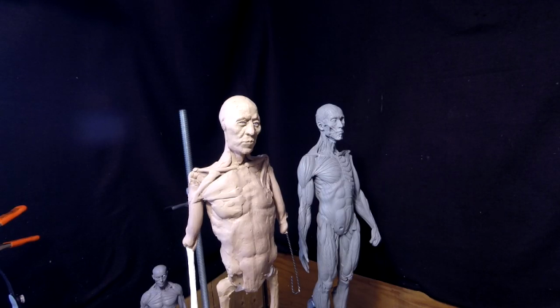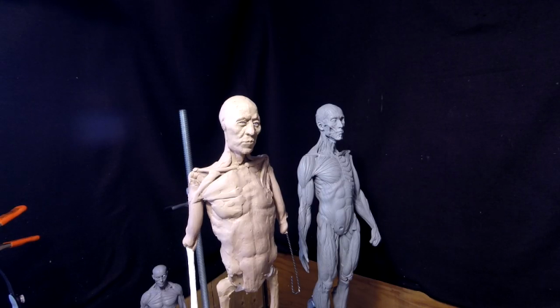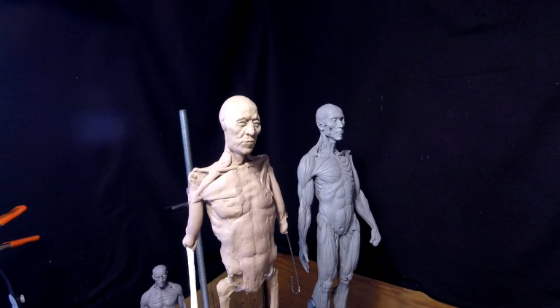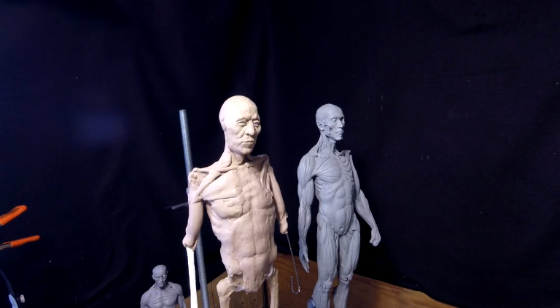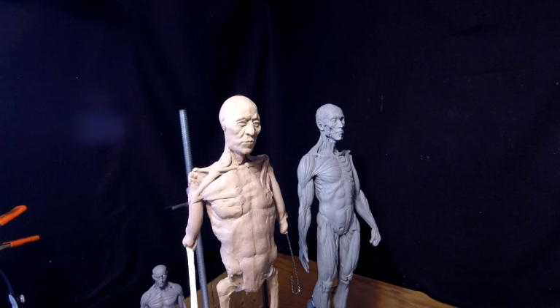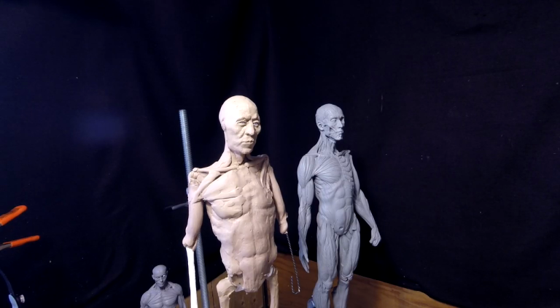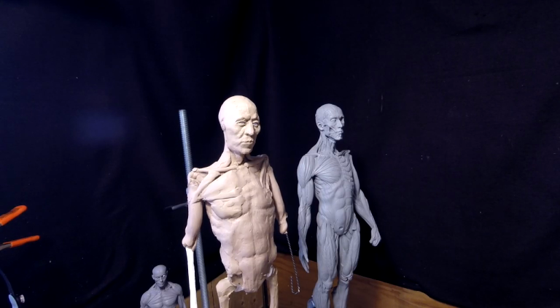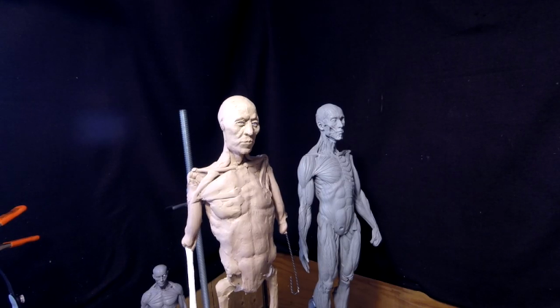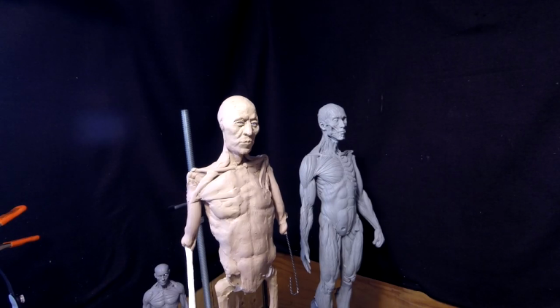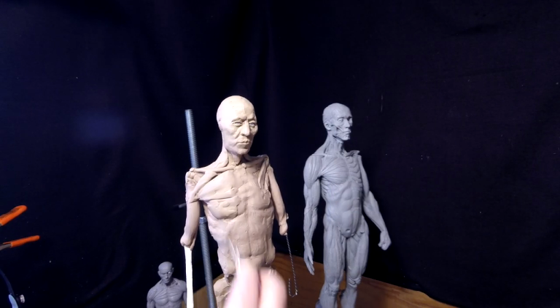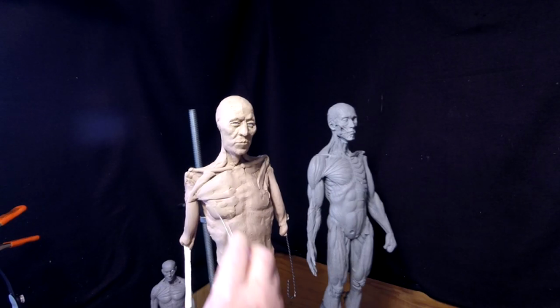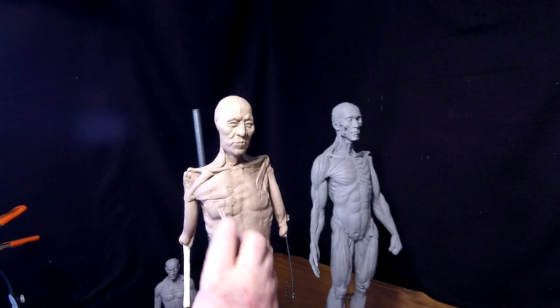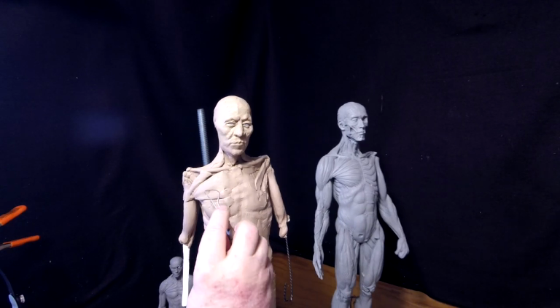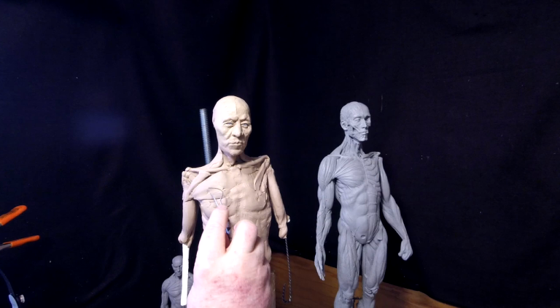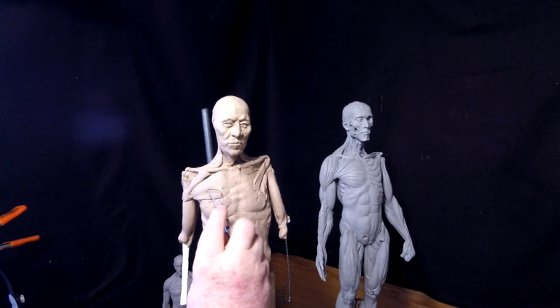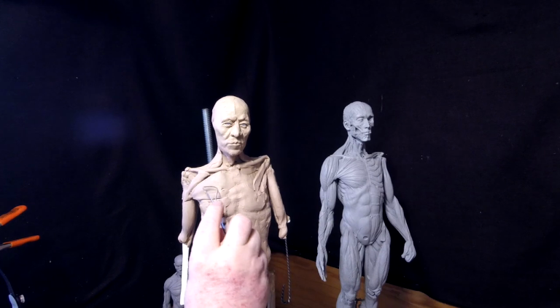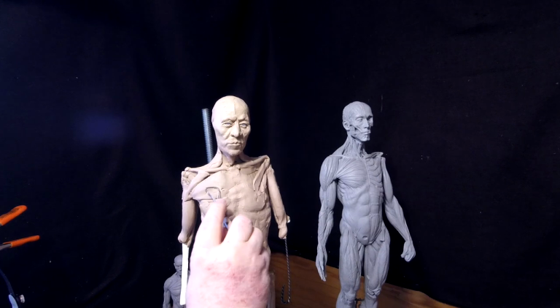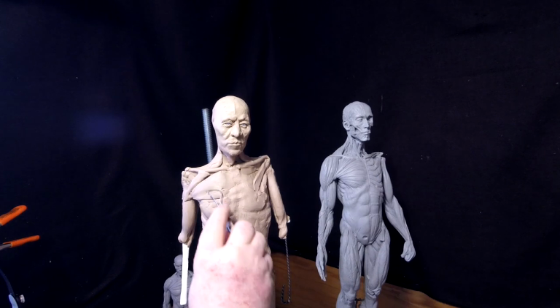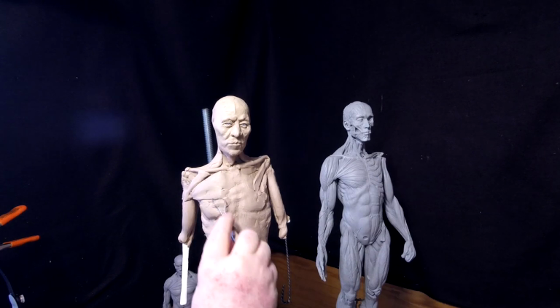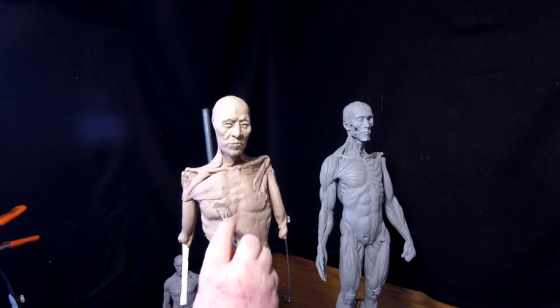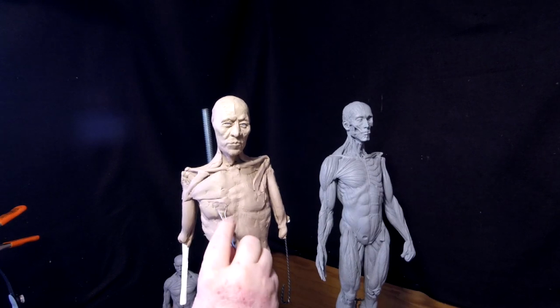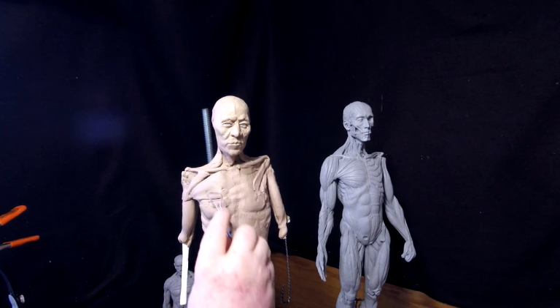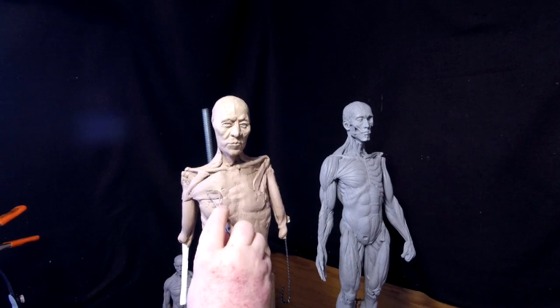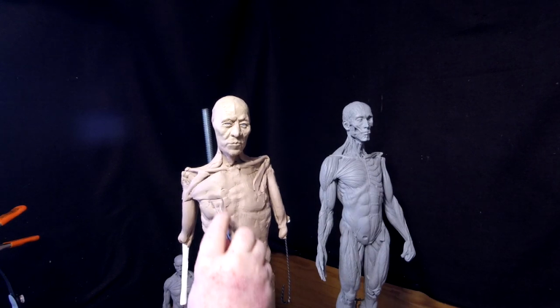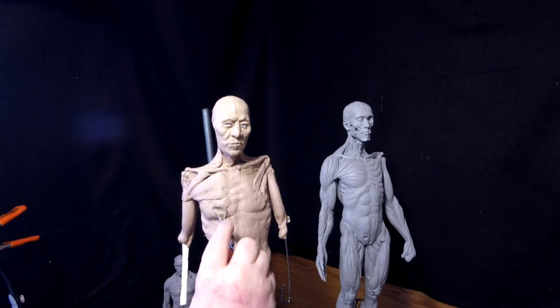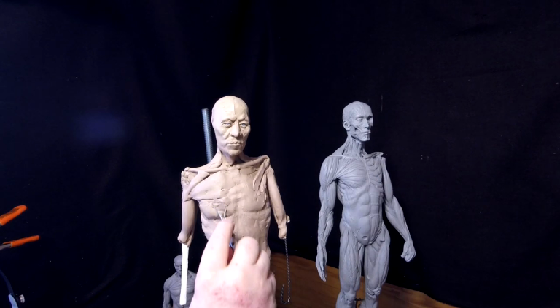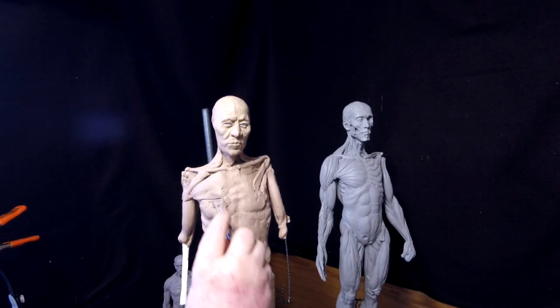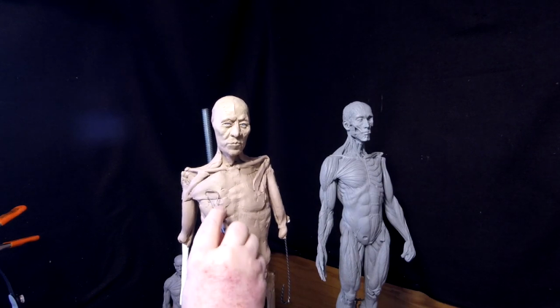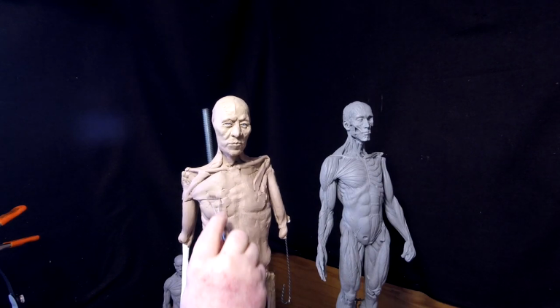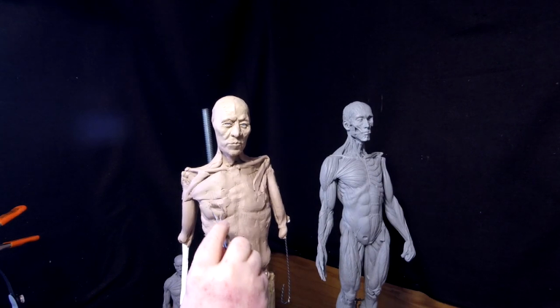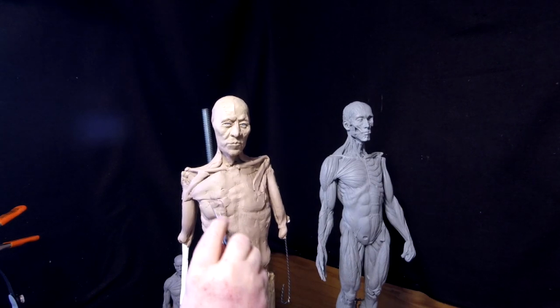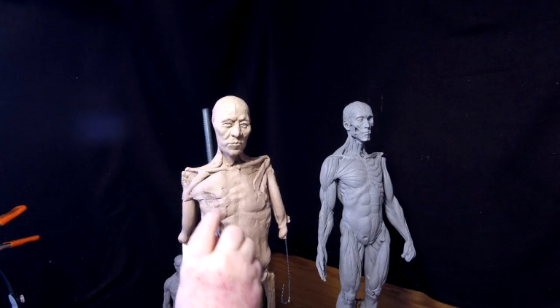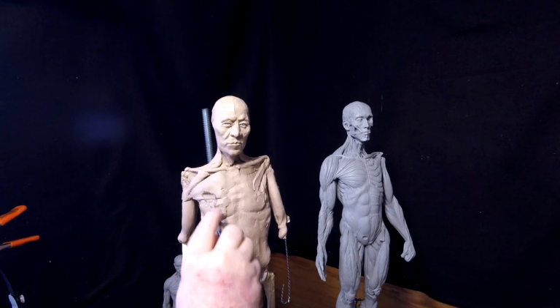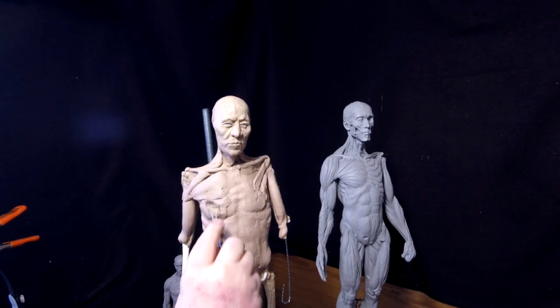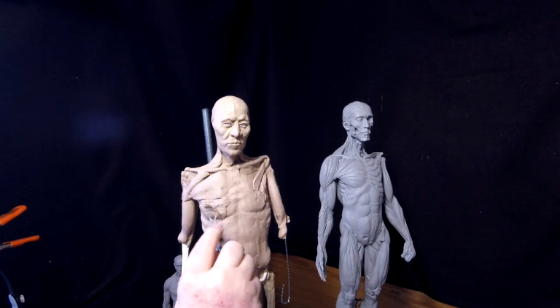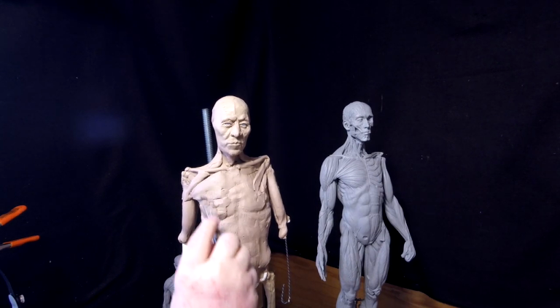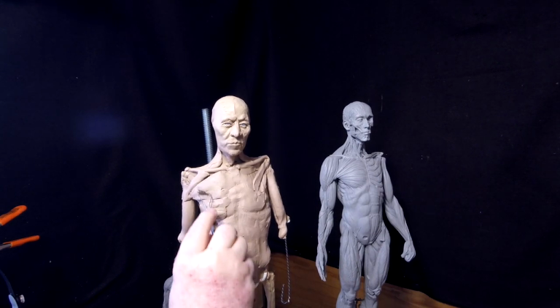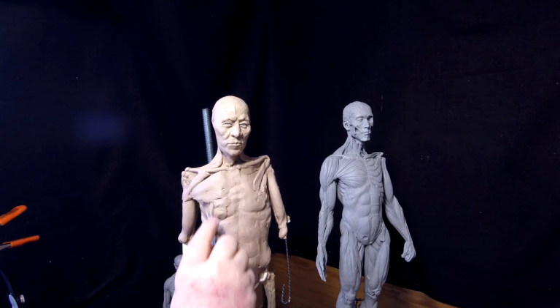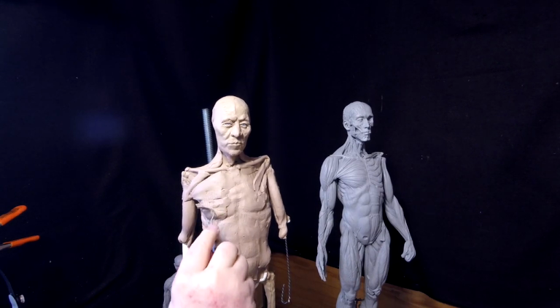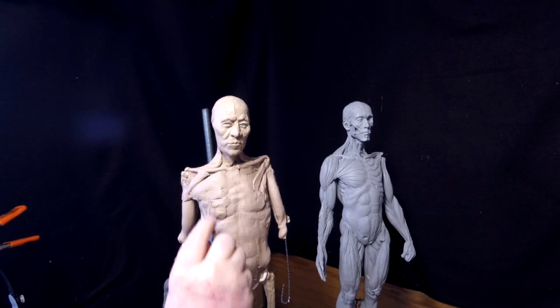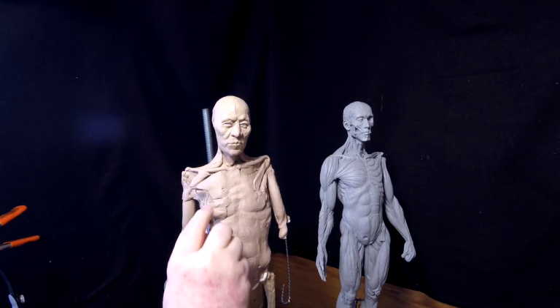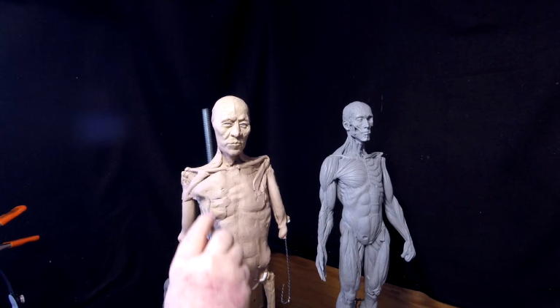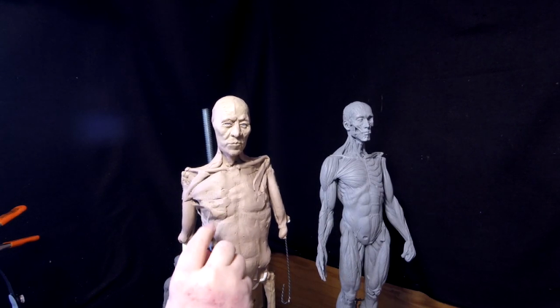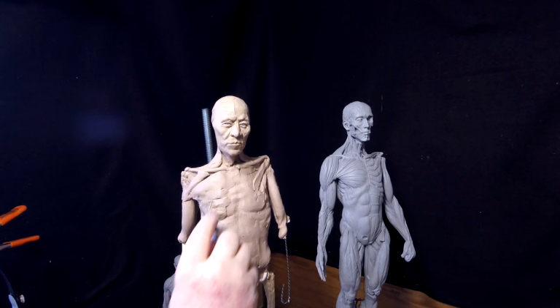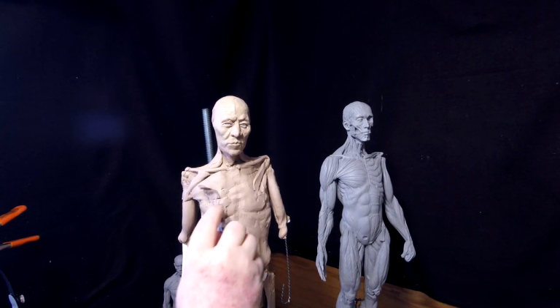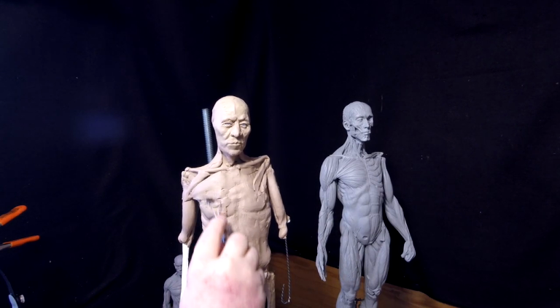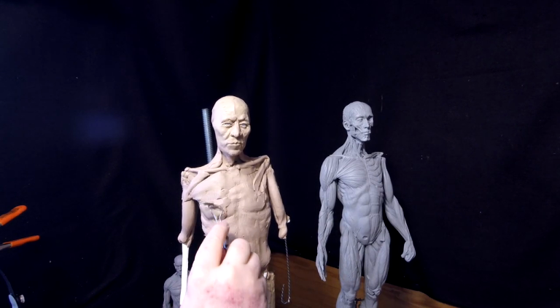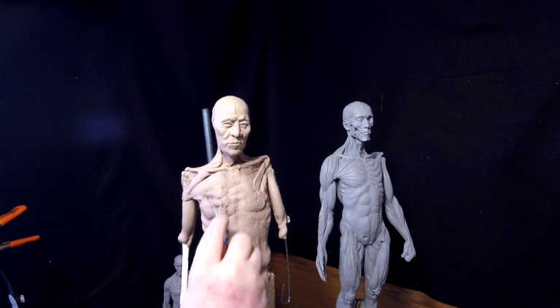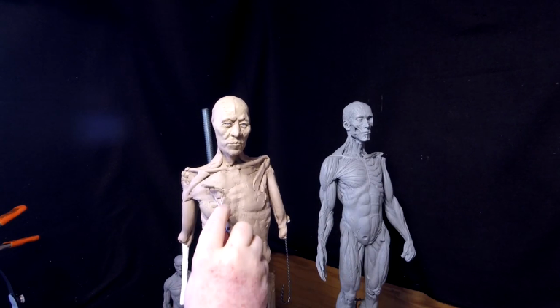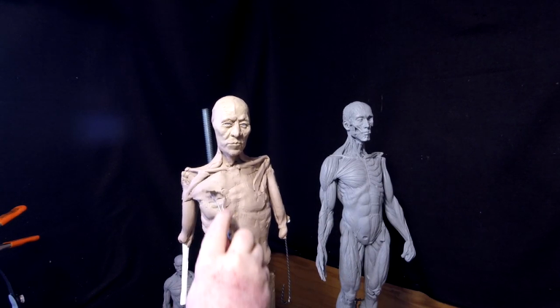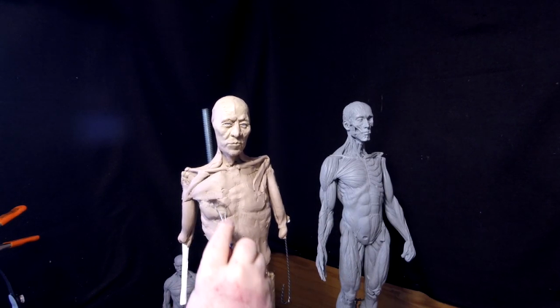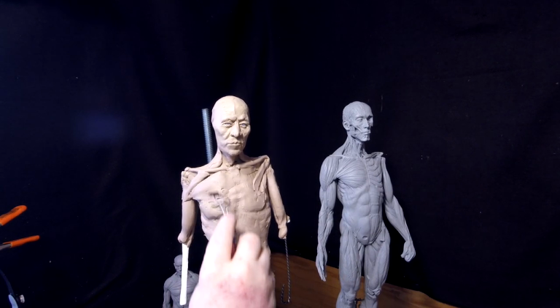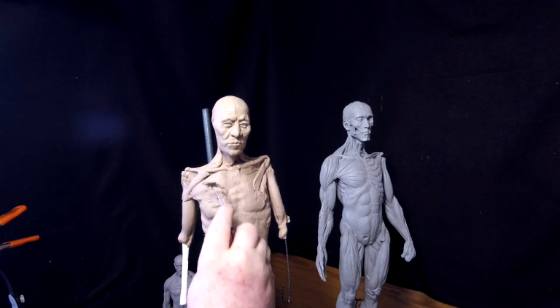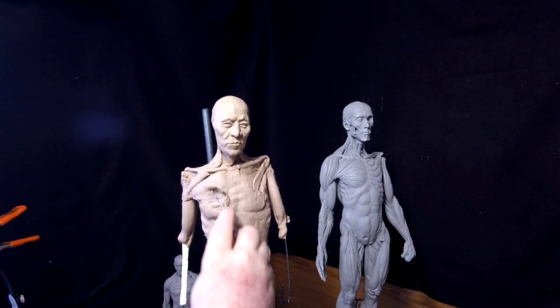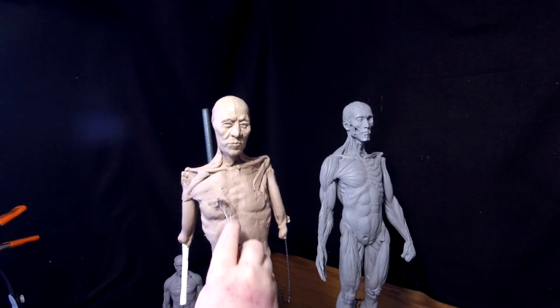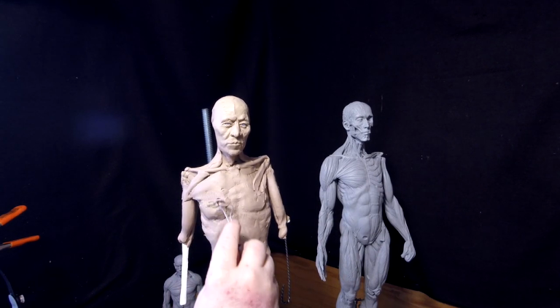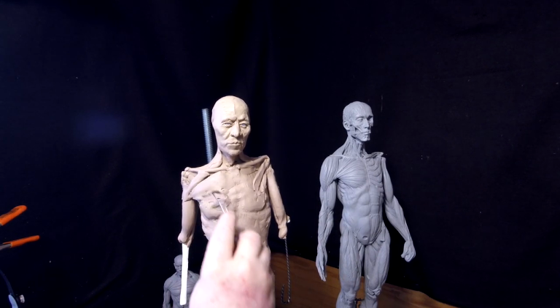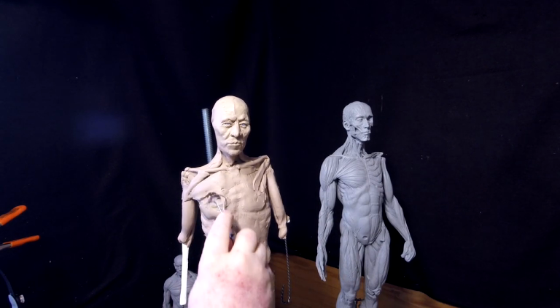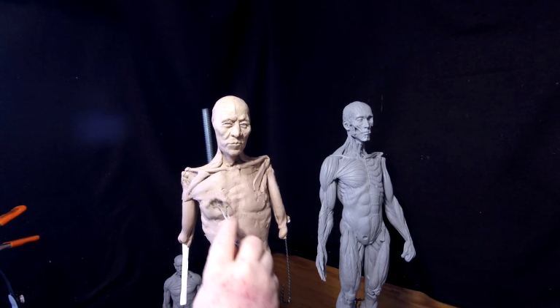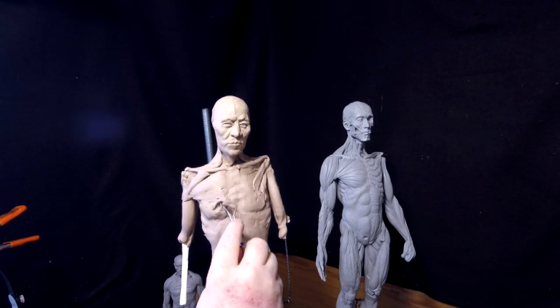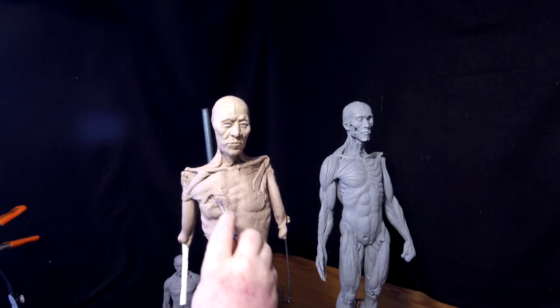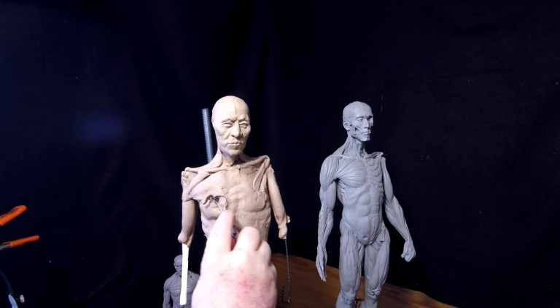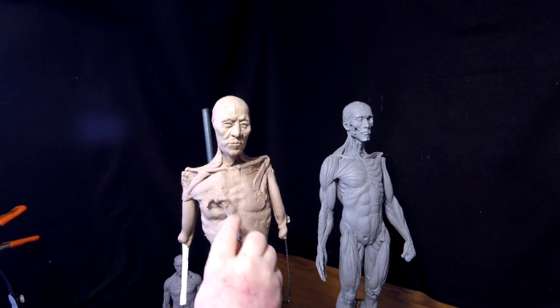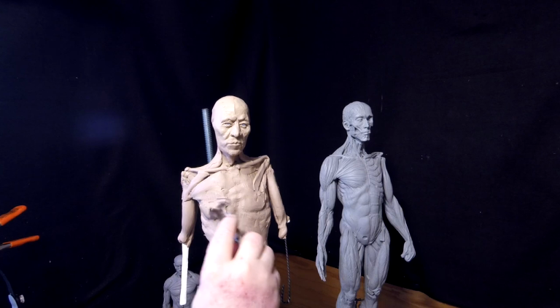Now I've got the chest muscles on — they're a little bit big right now, so I'm going to reduce them down just a little bit in size.